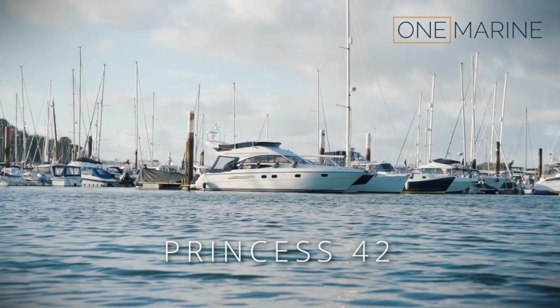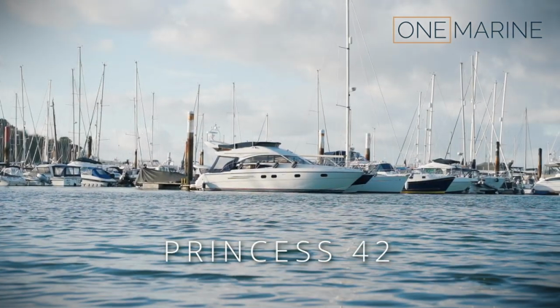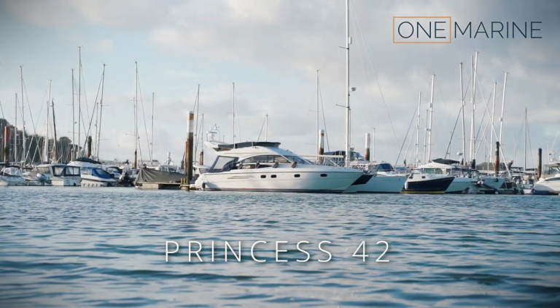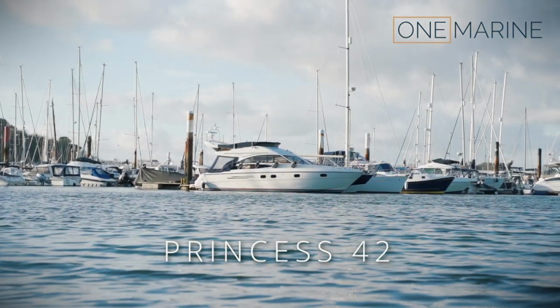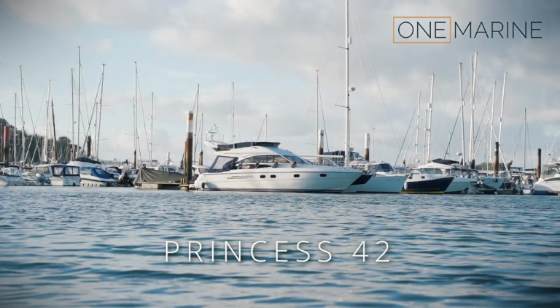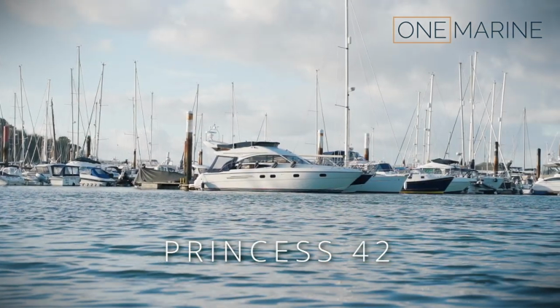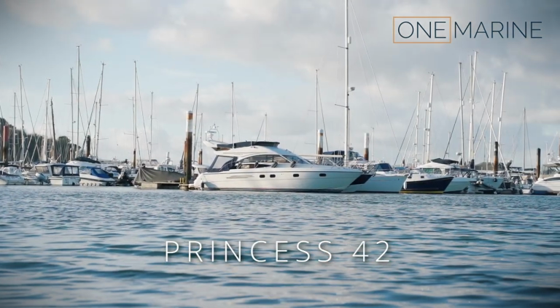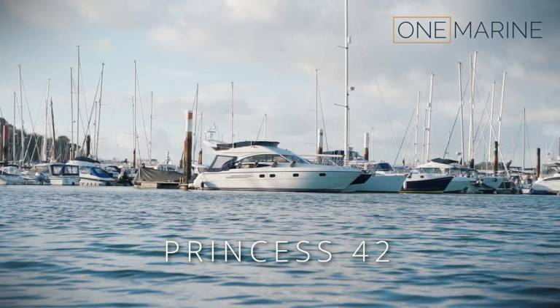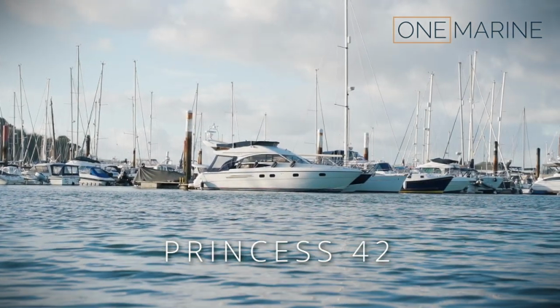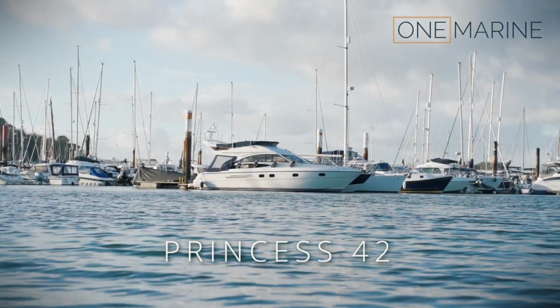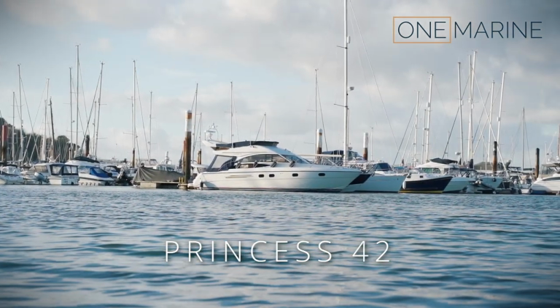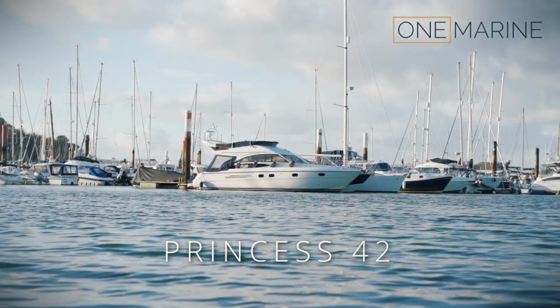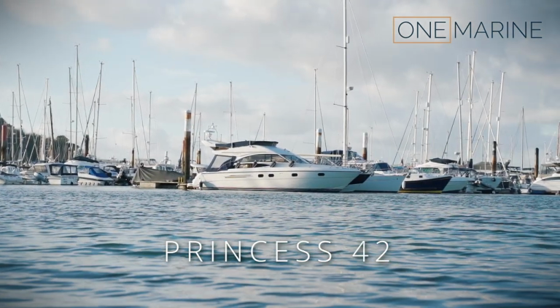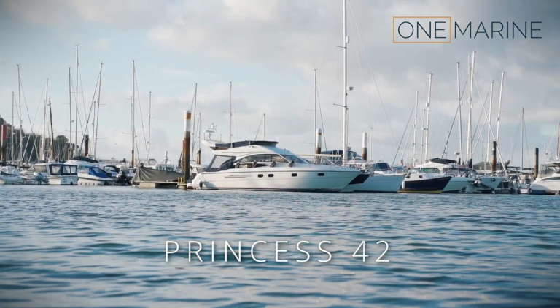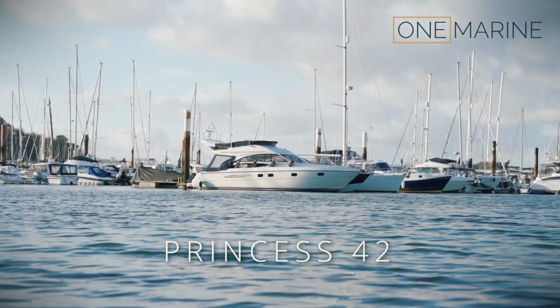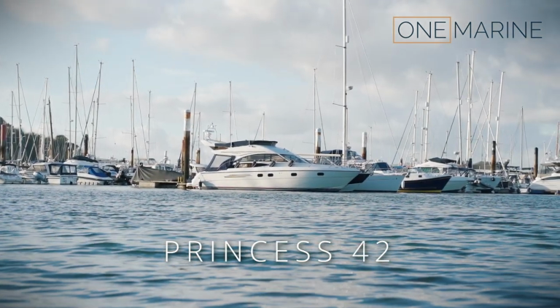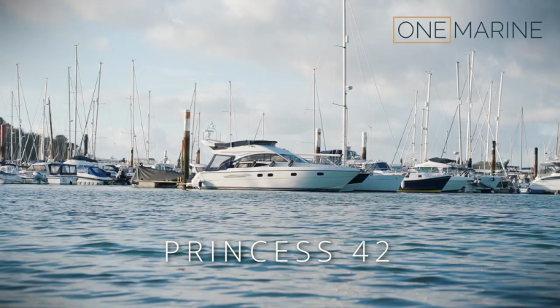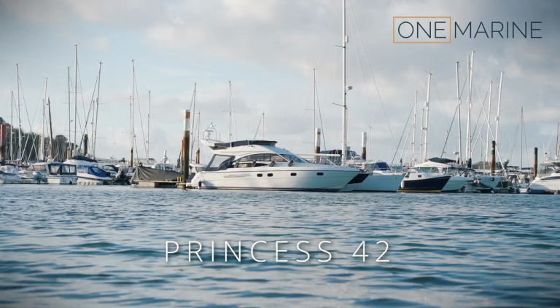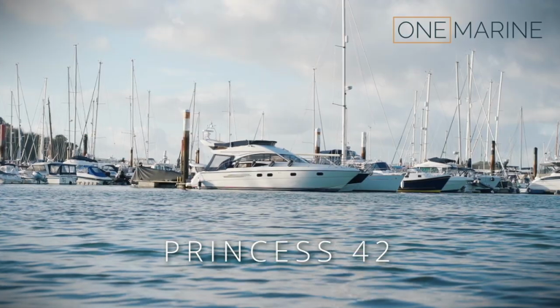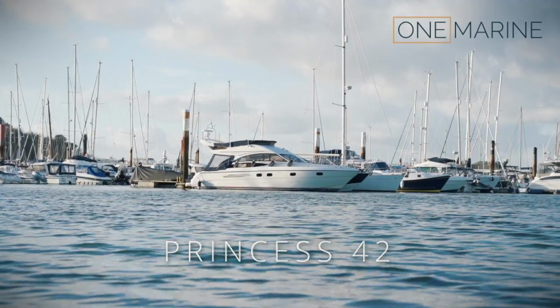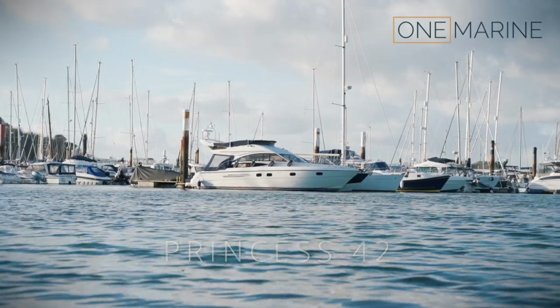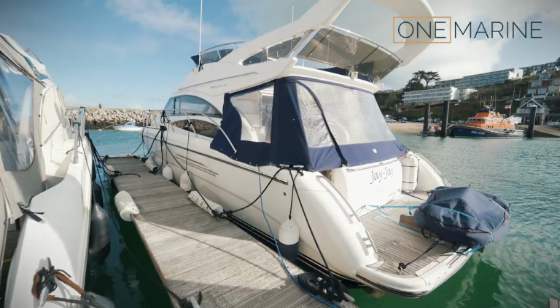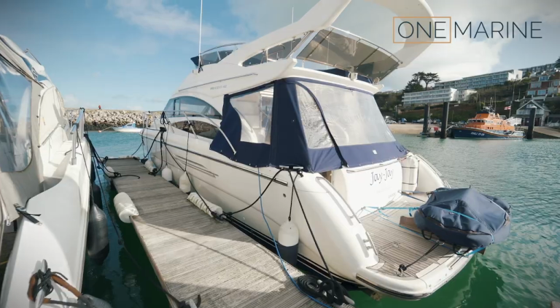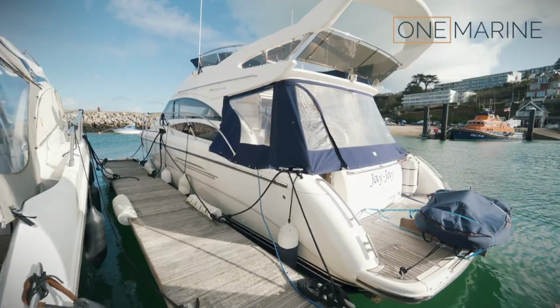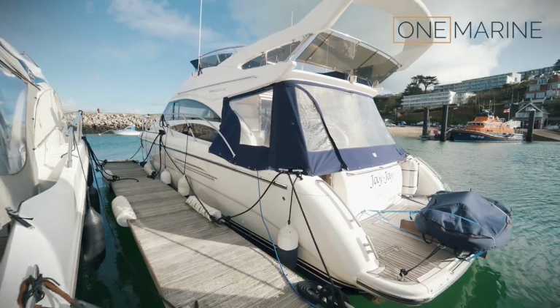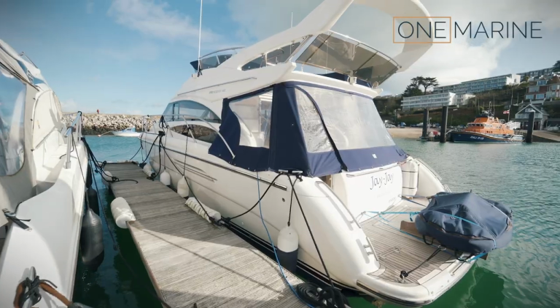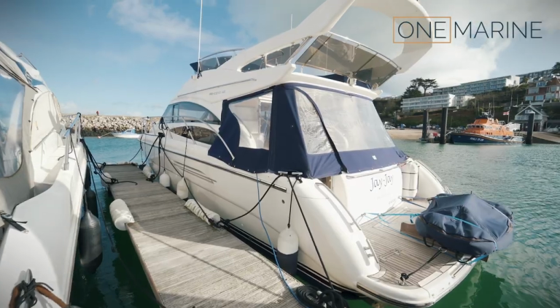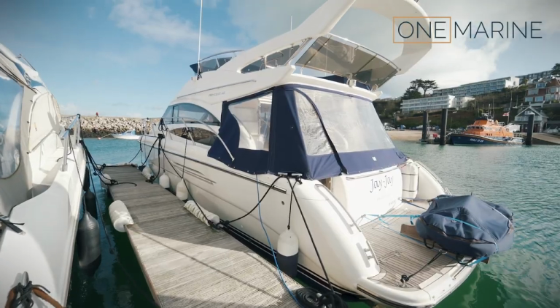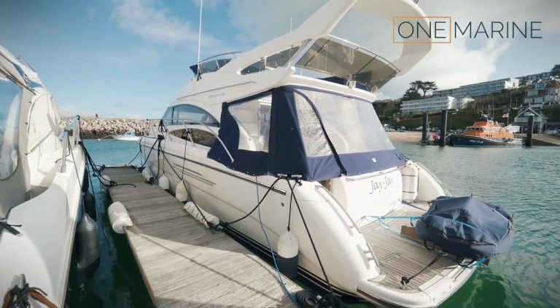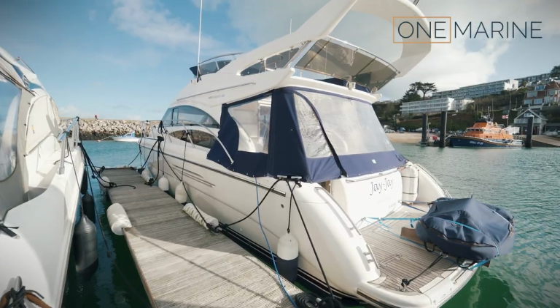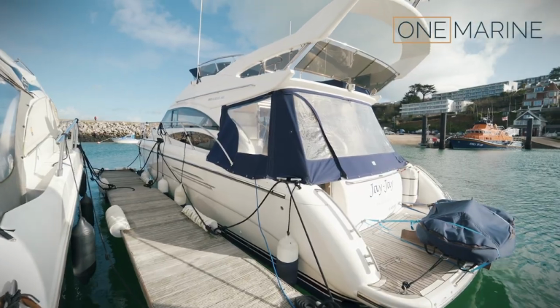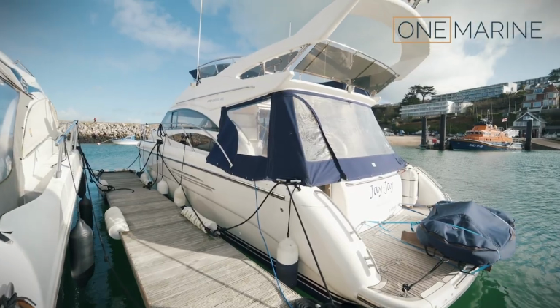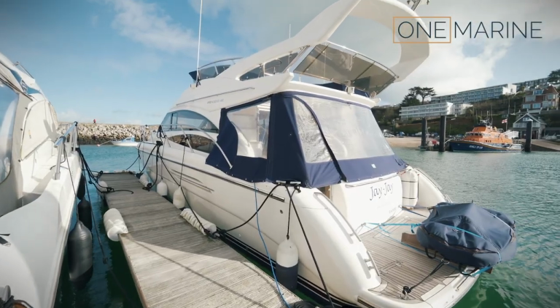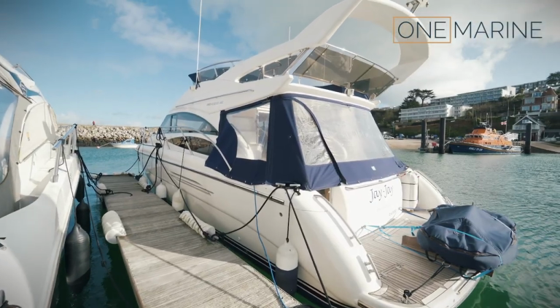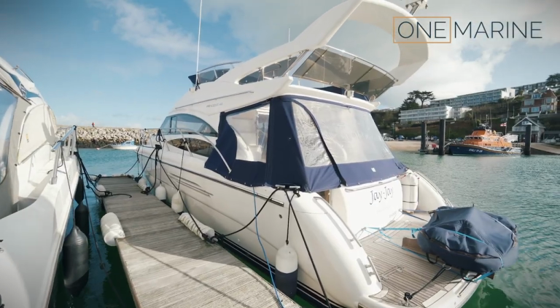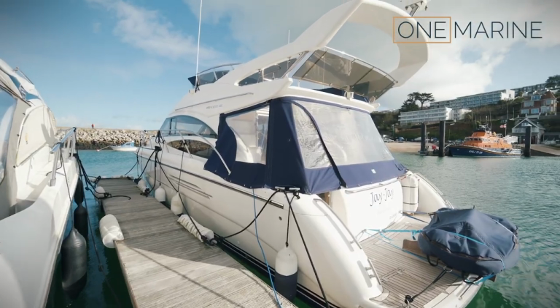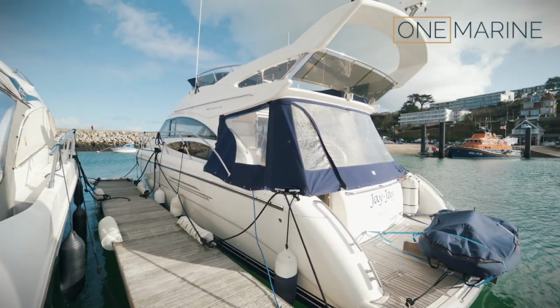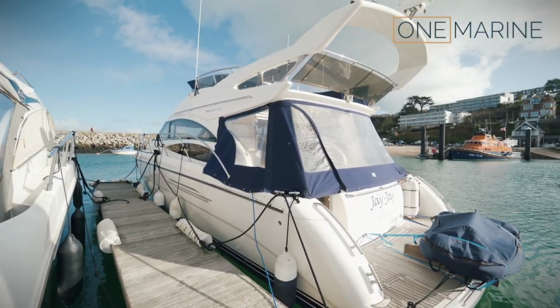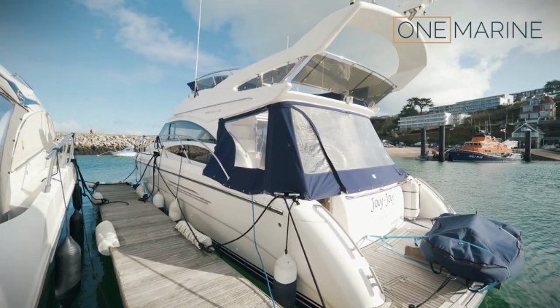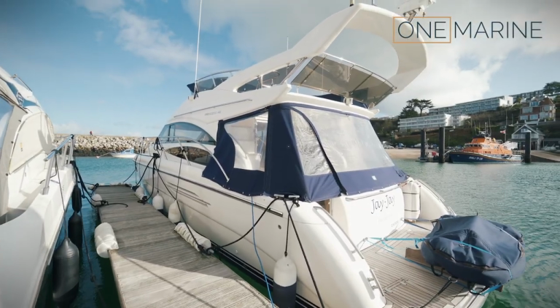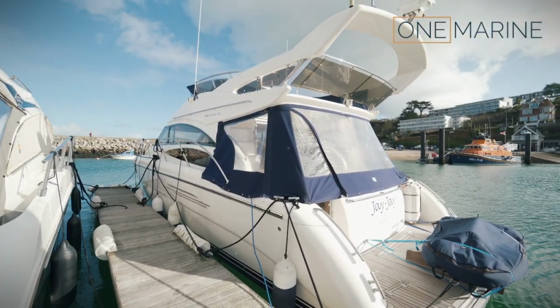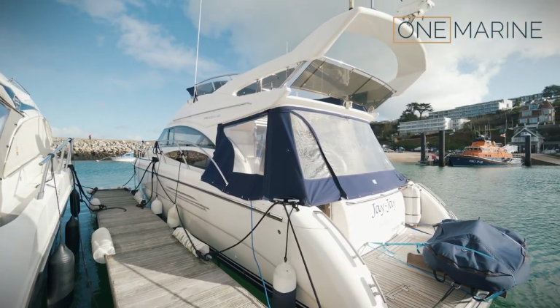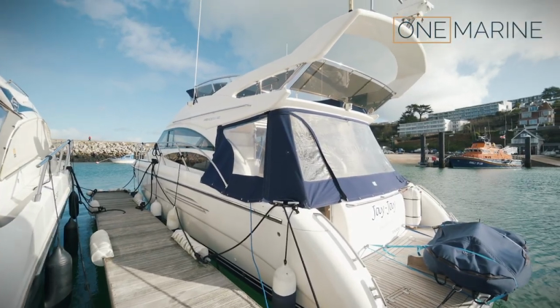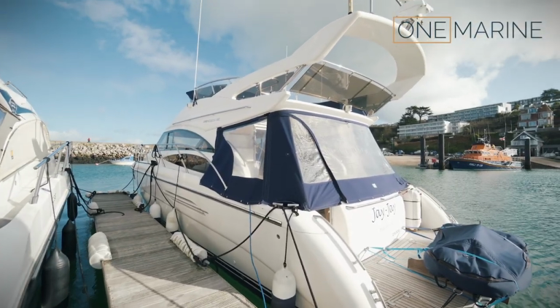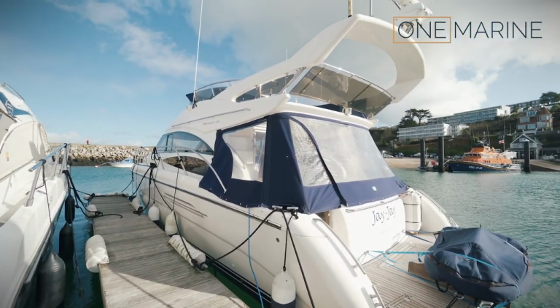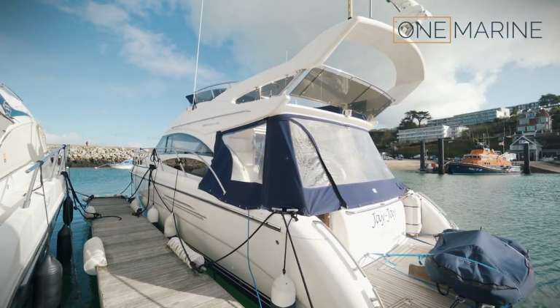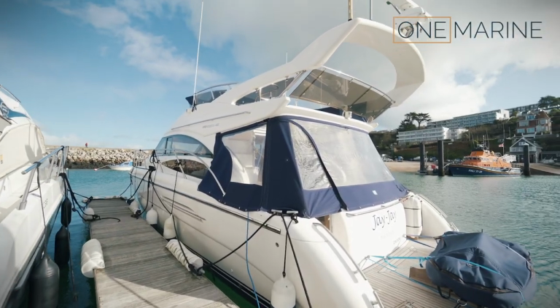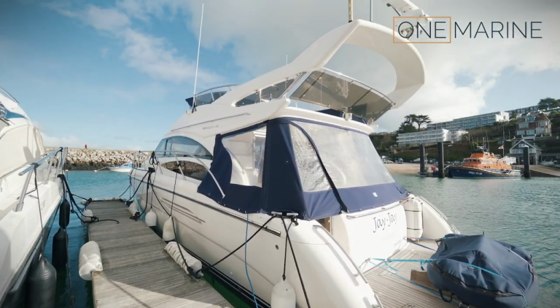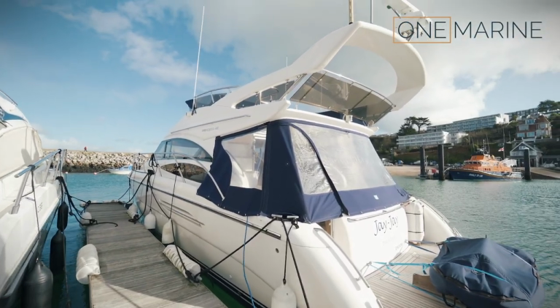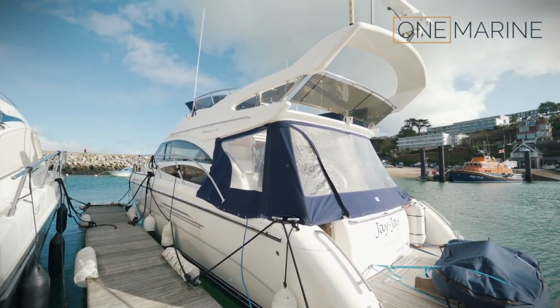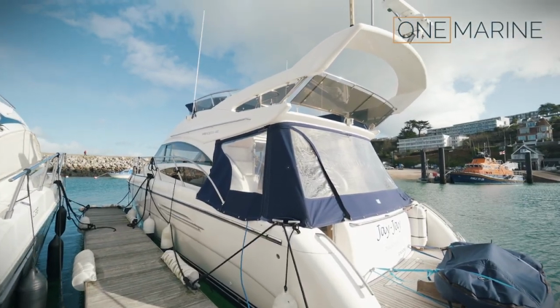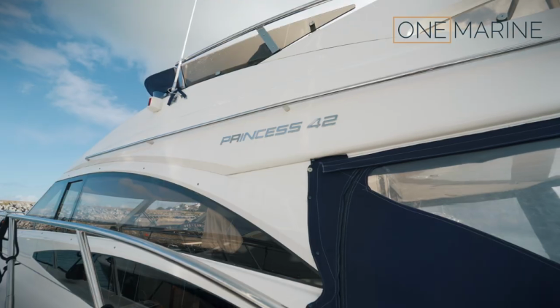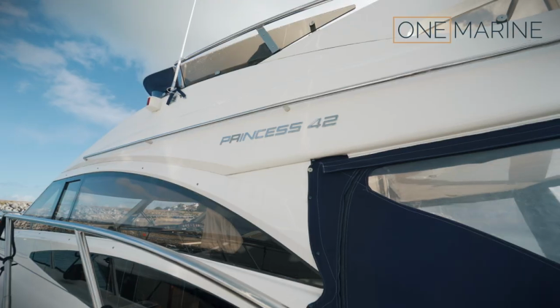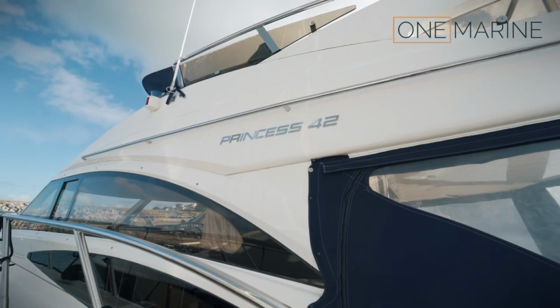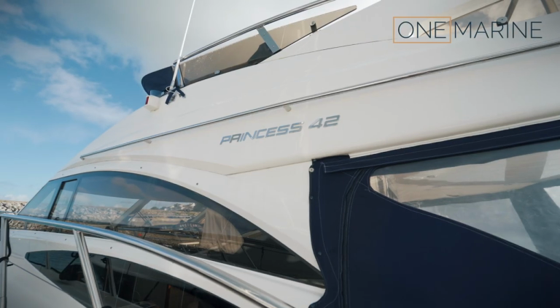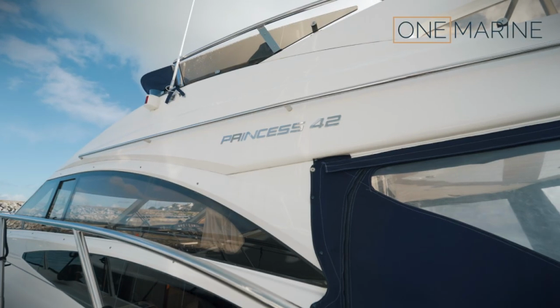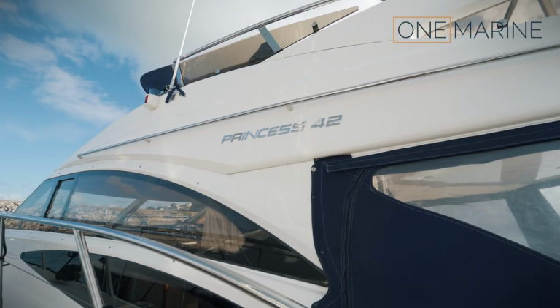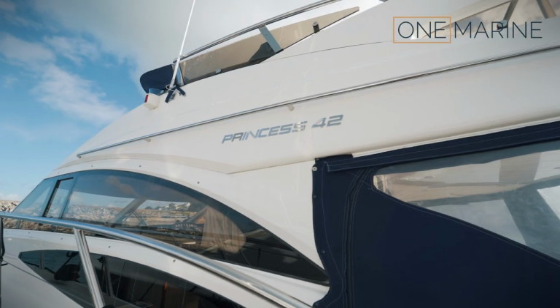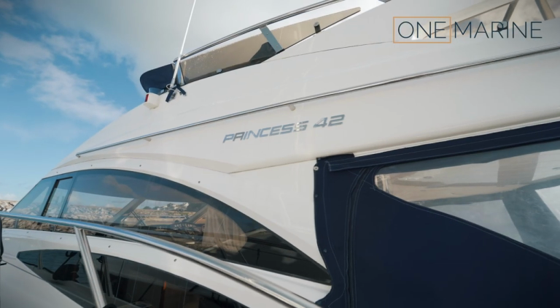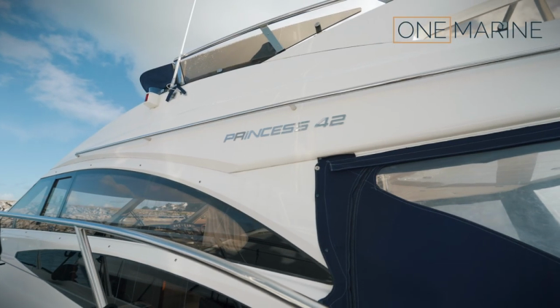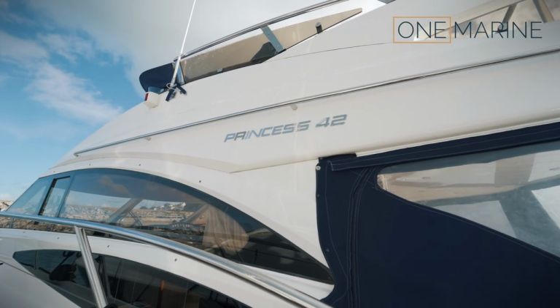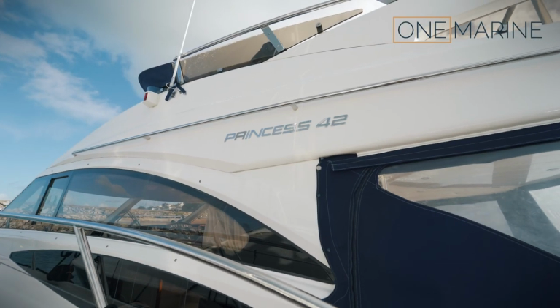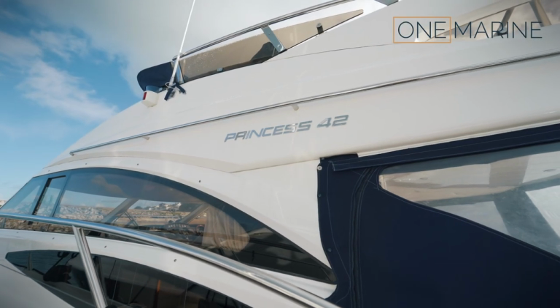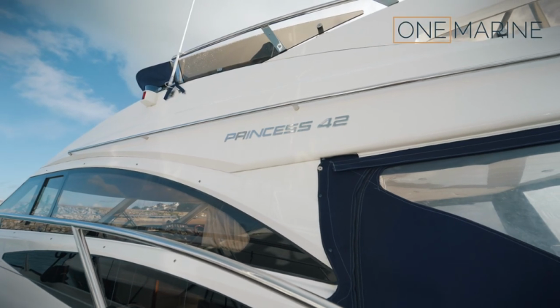This particular boat we sold about seven years ago, if I get my maths right, to the current owner and he's loved it — he's really looked after it.